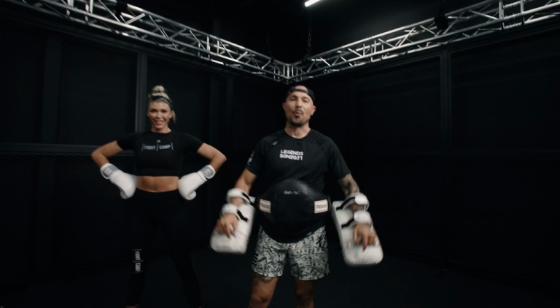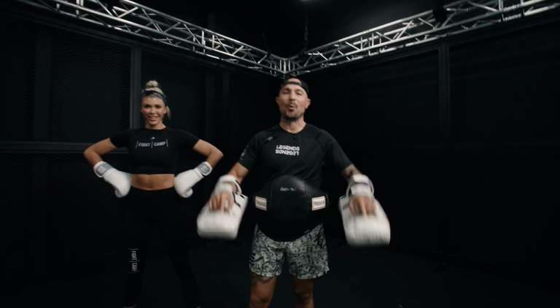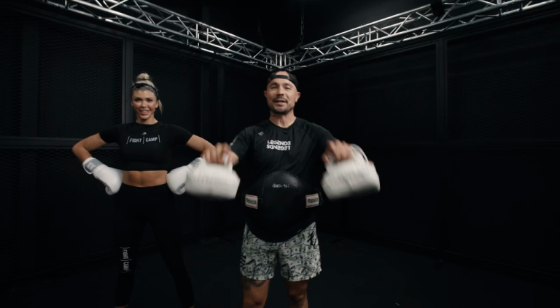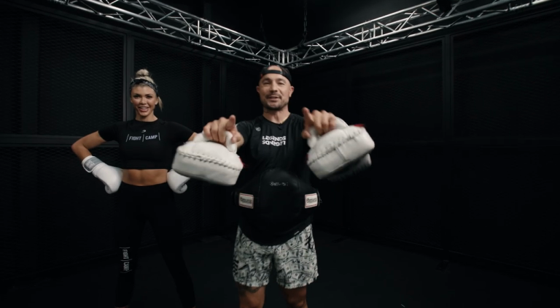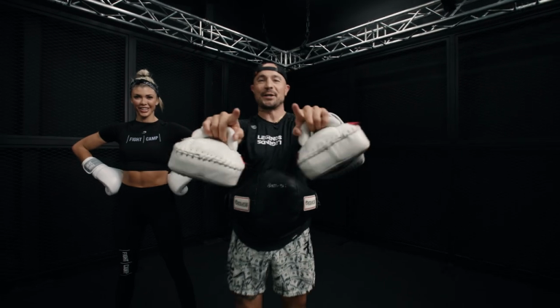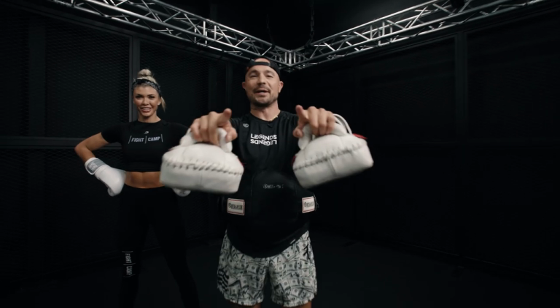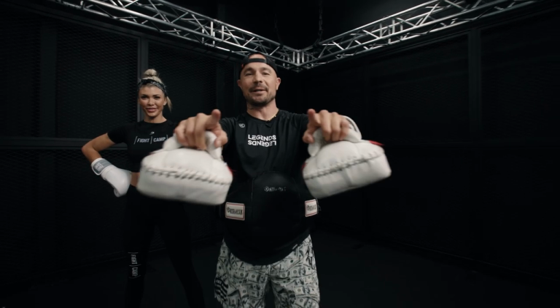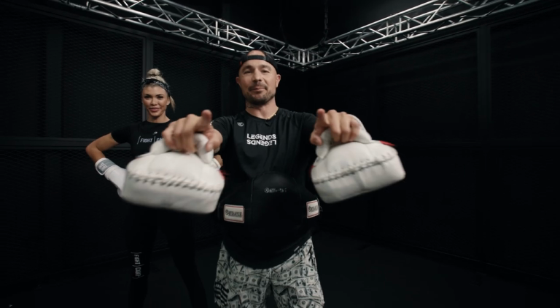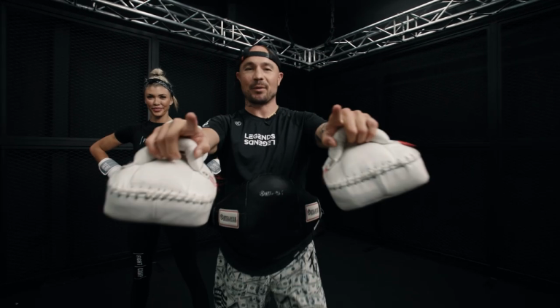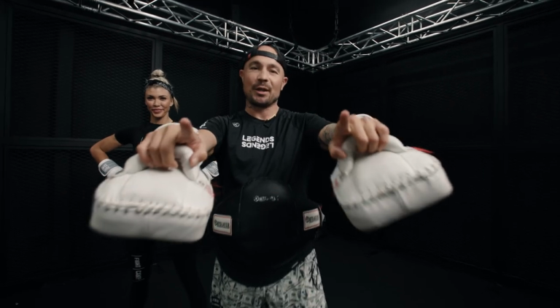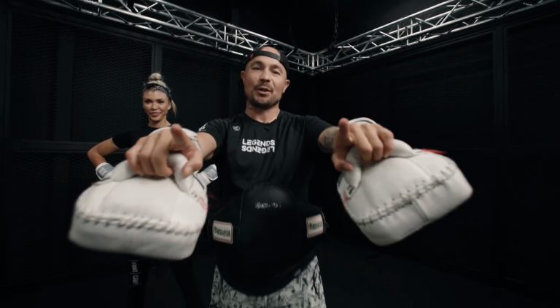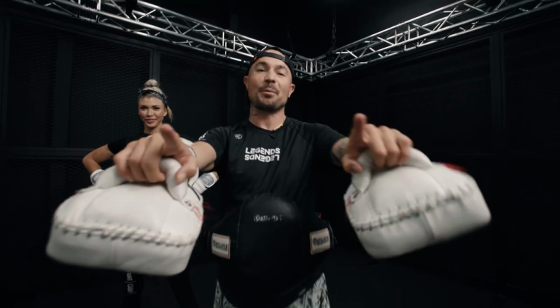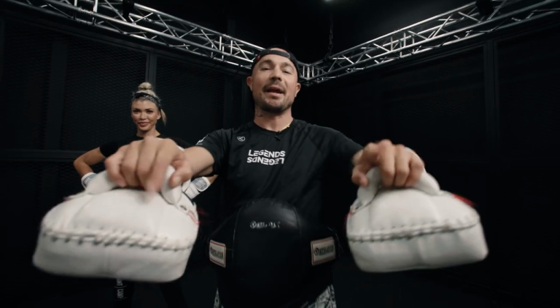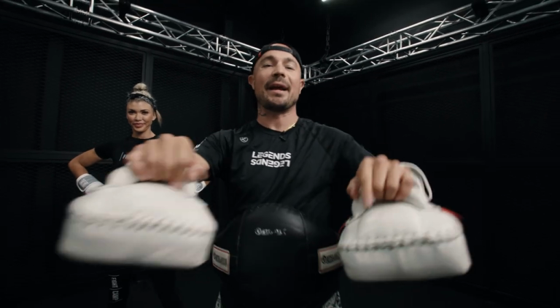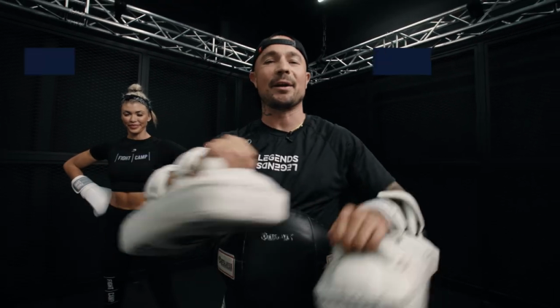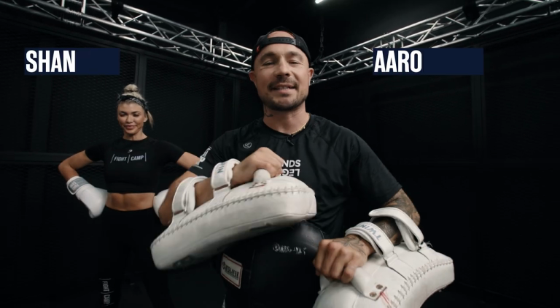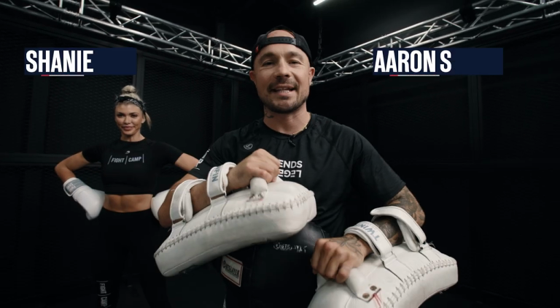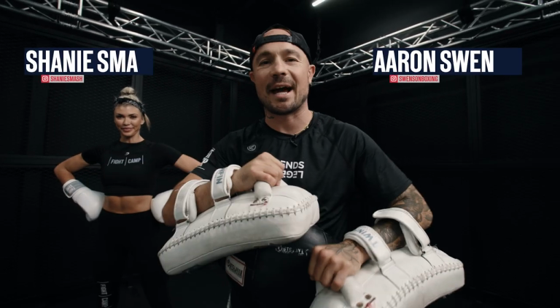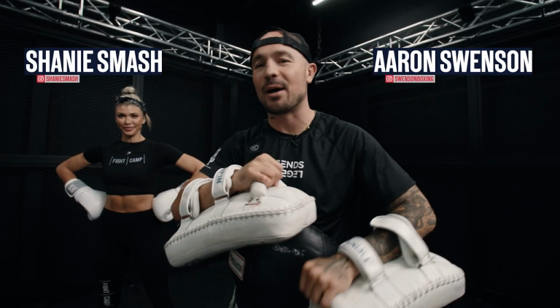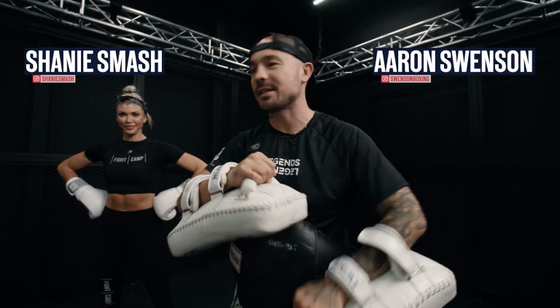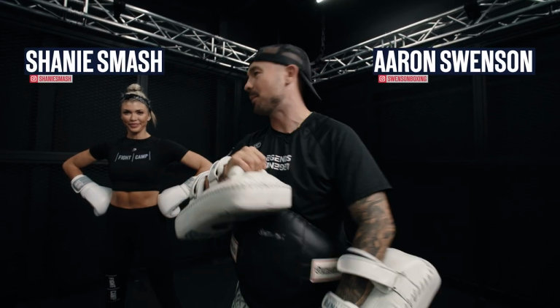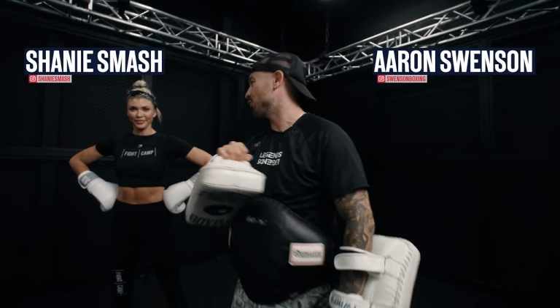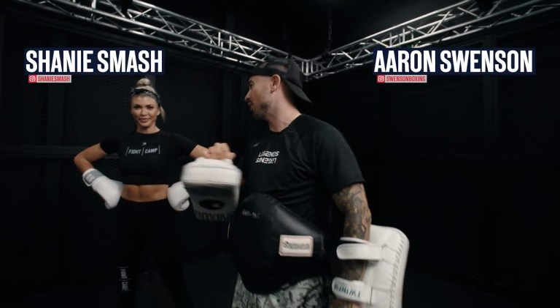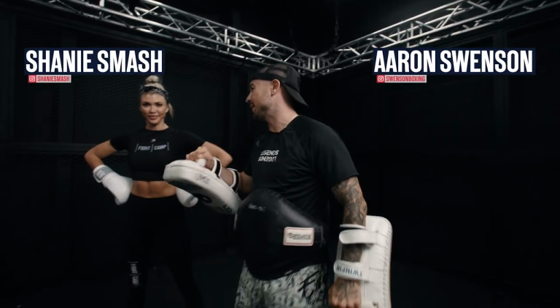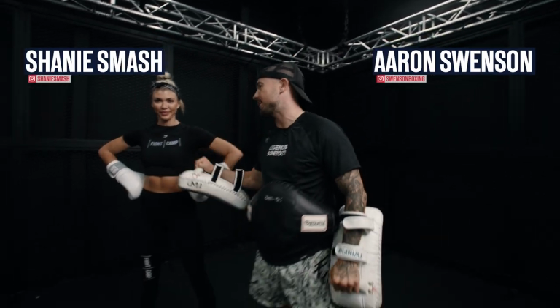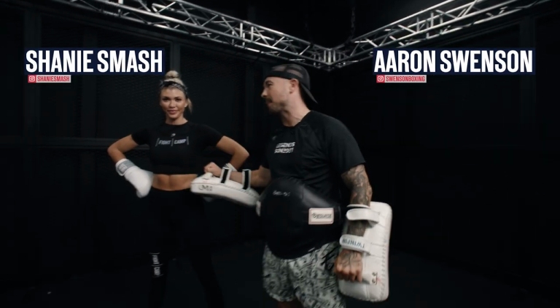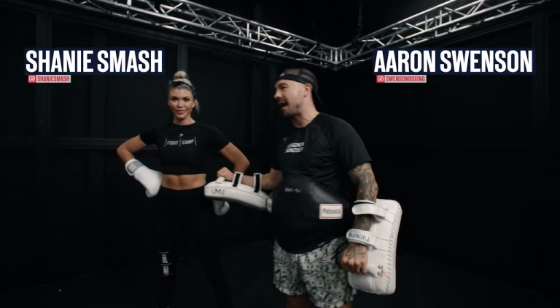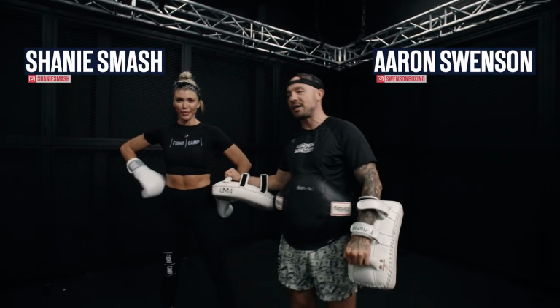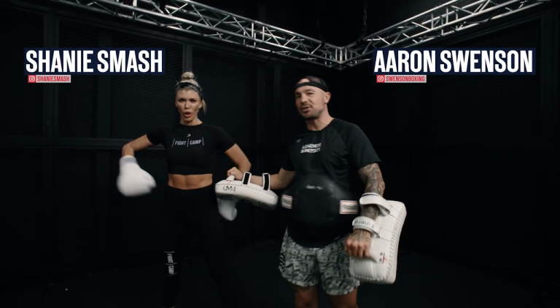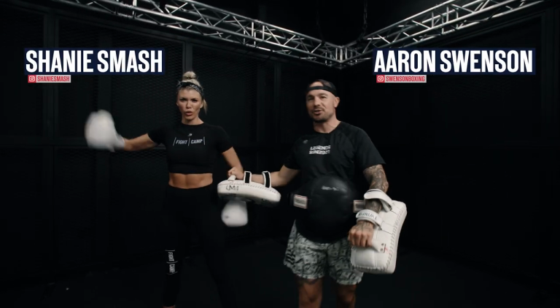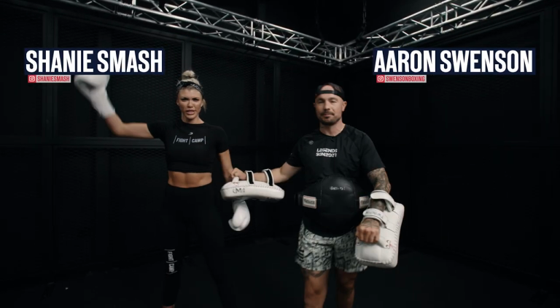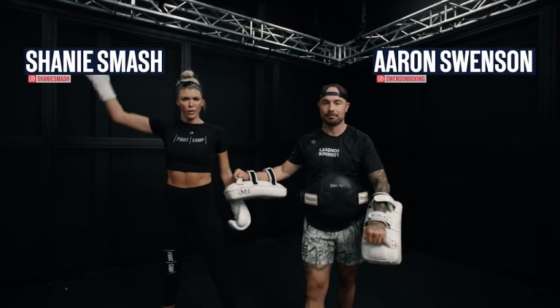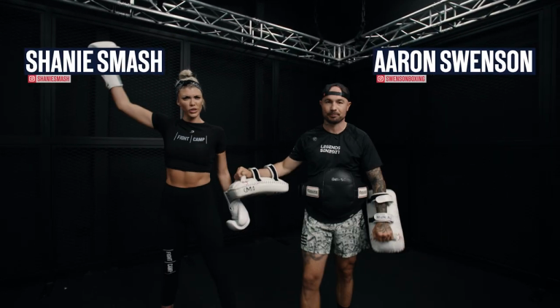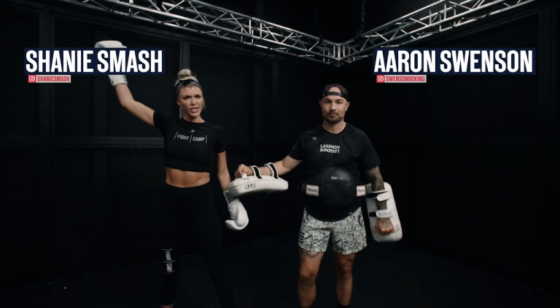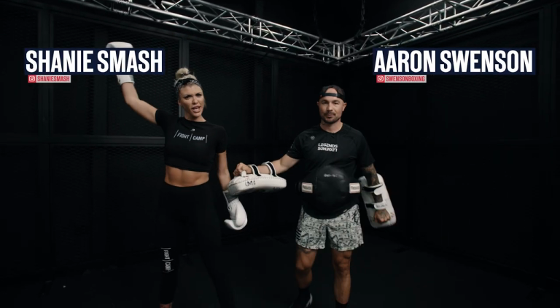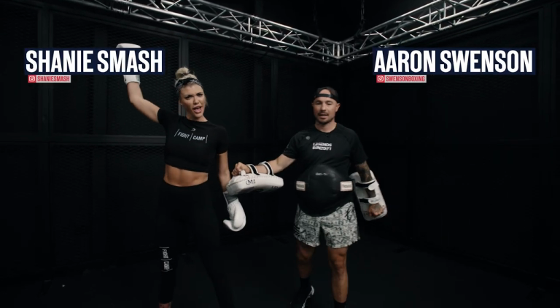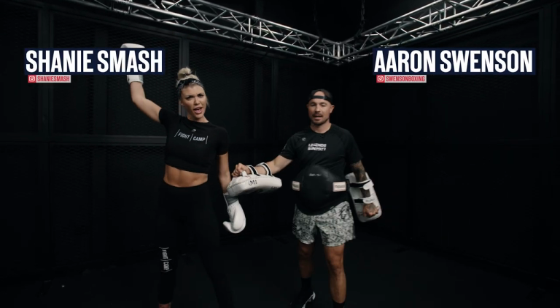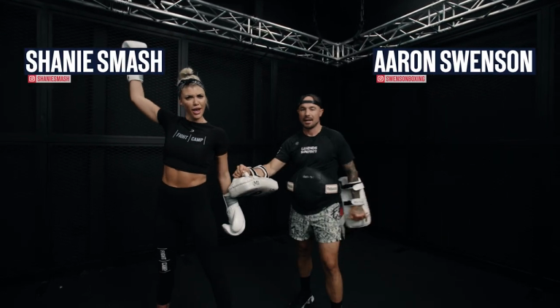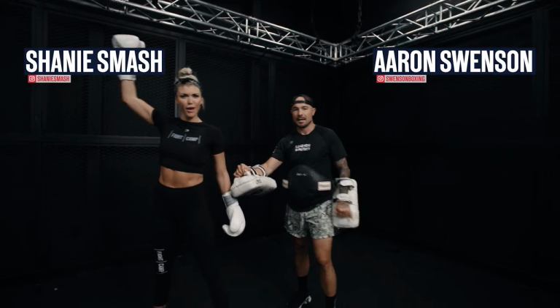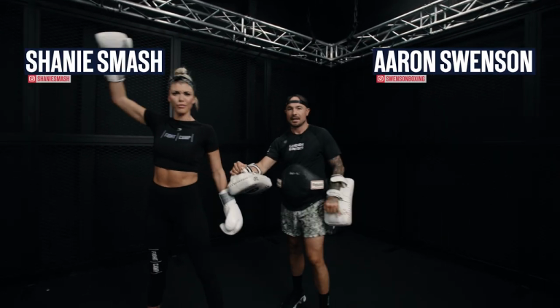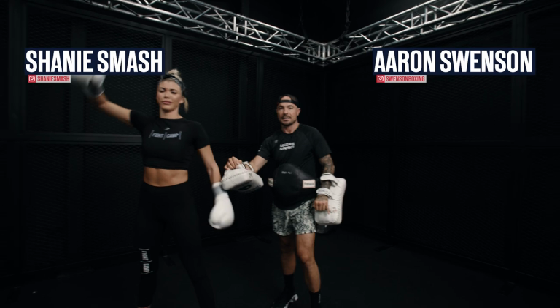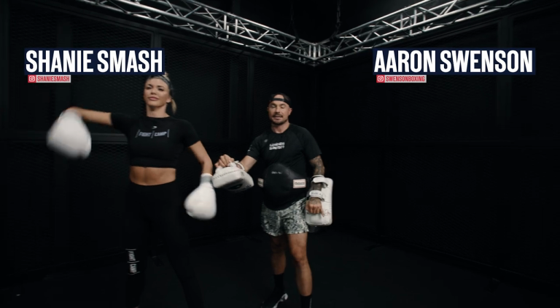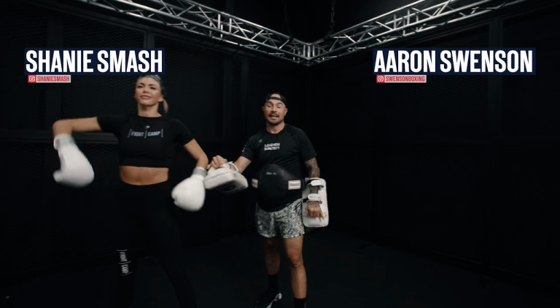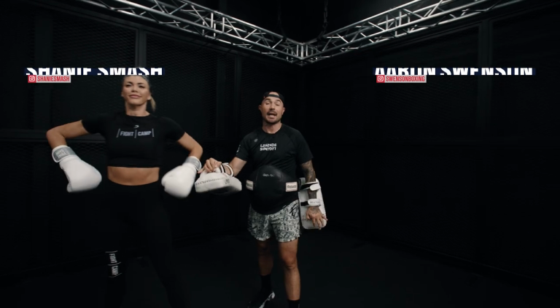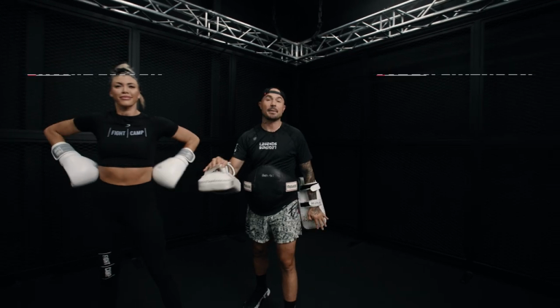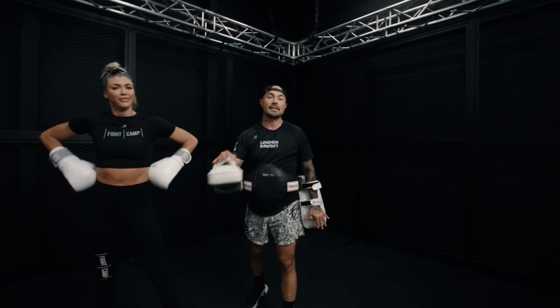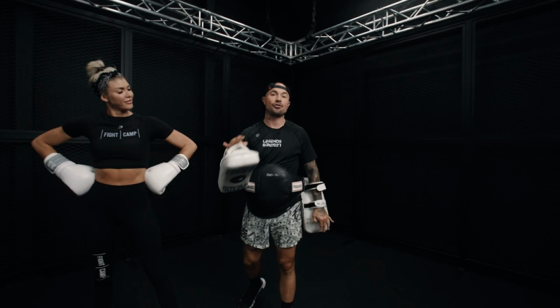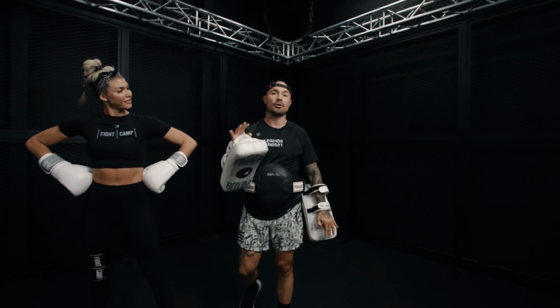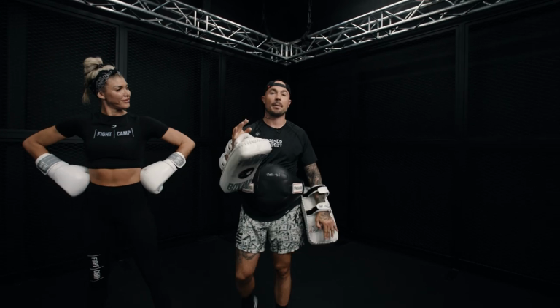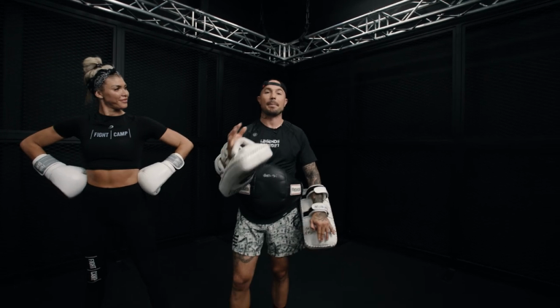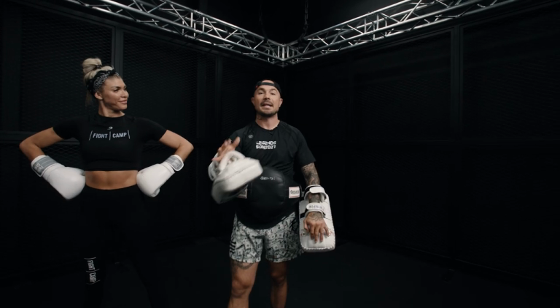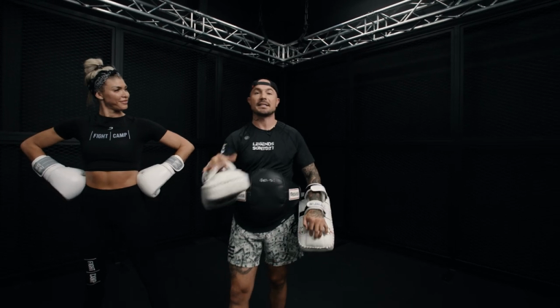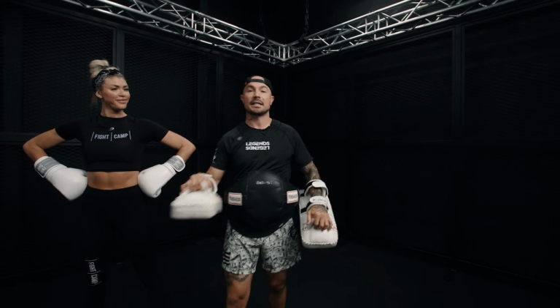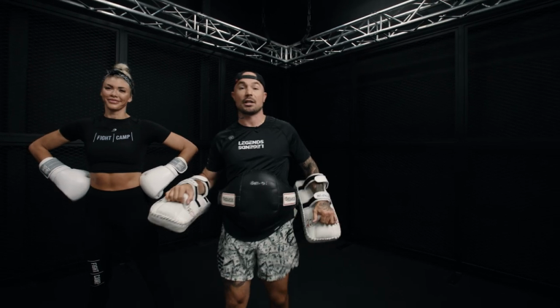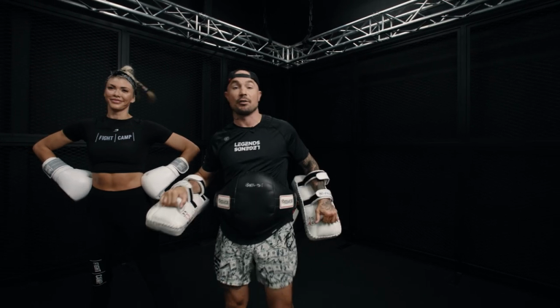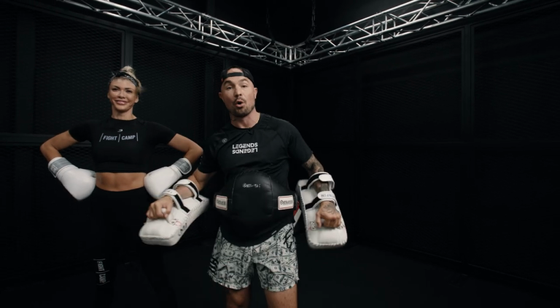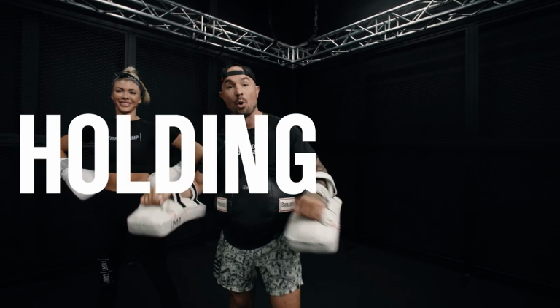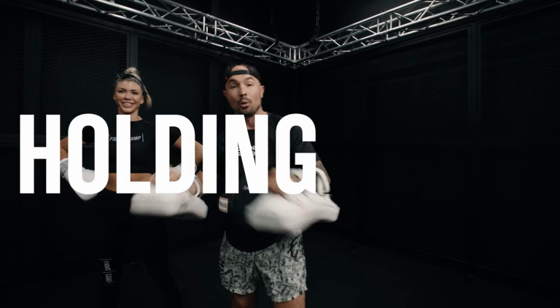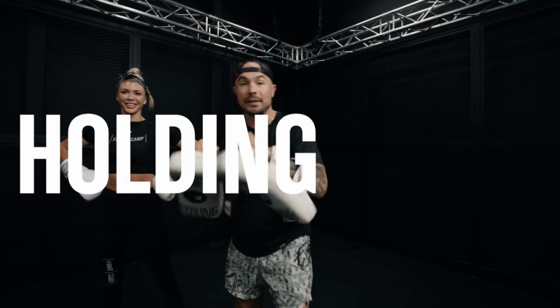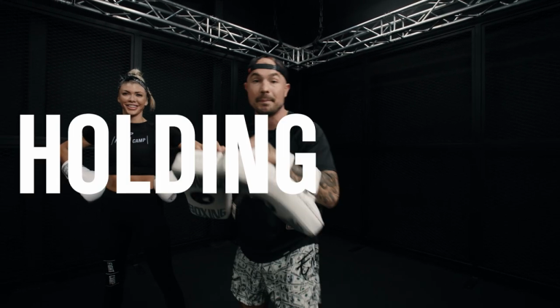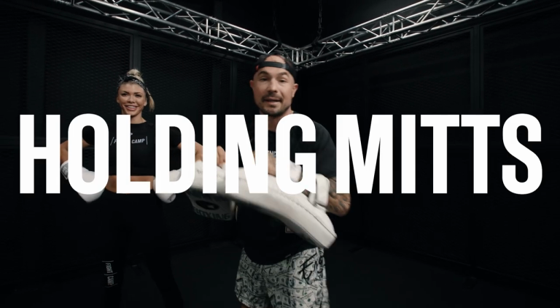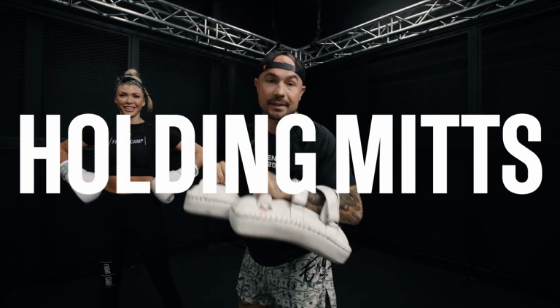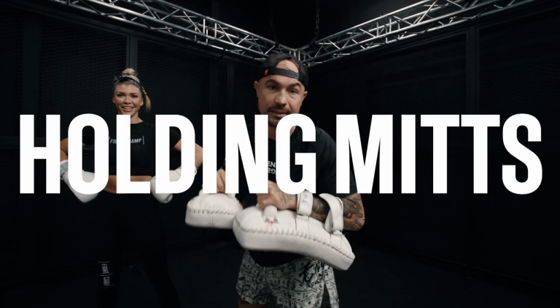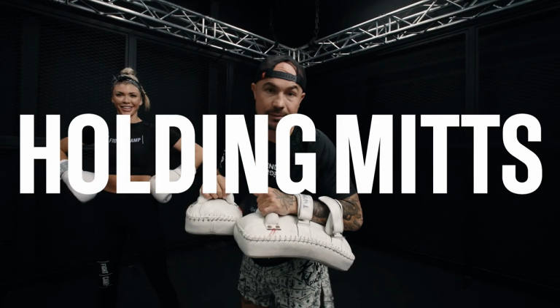What's good? Your boy Aaron's in the house. I'm with Shani Smash. Today I'm going to teach you the basics of holding mitts.